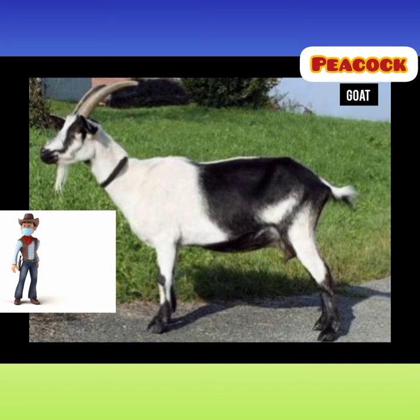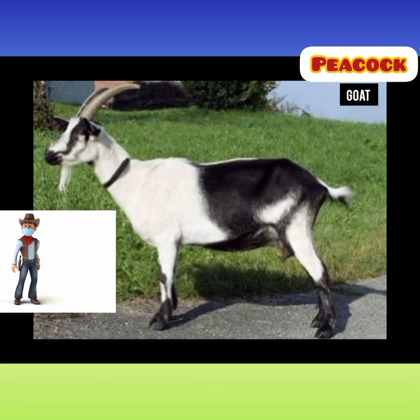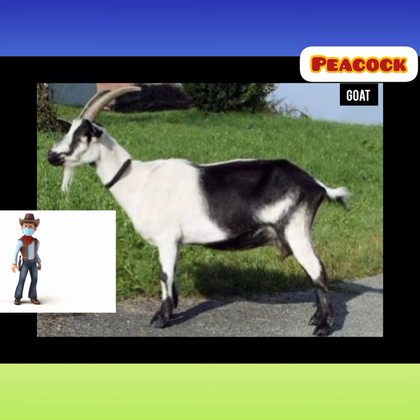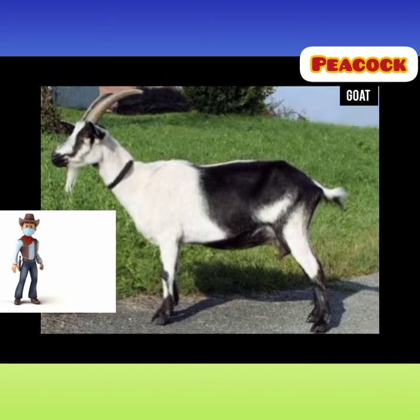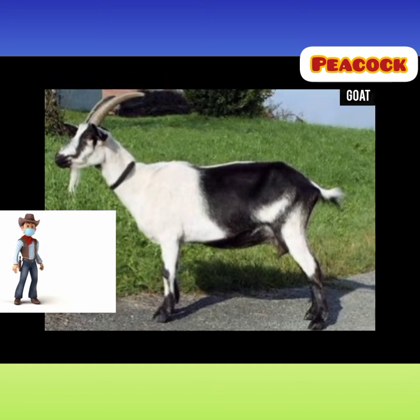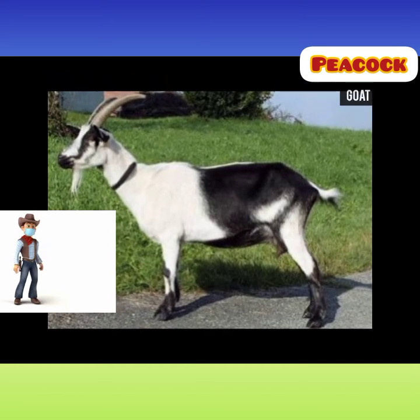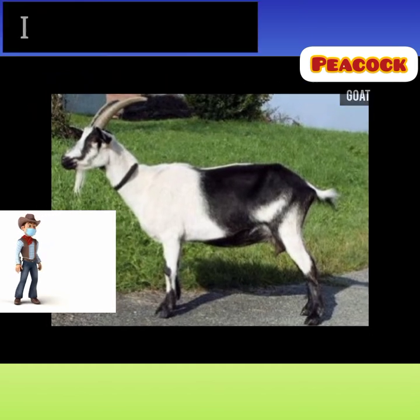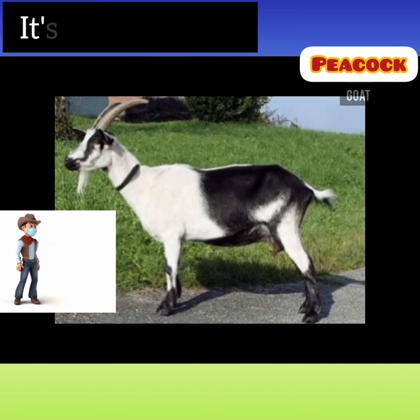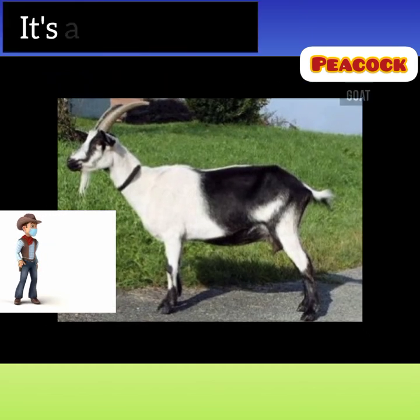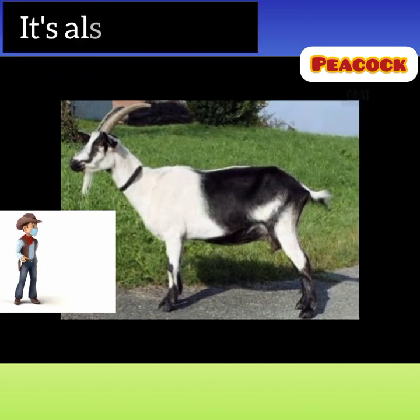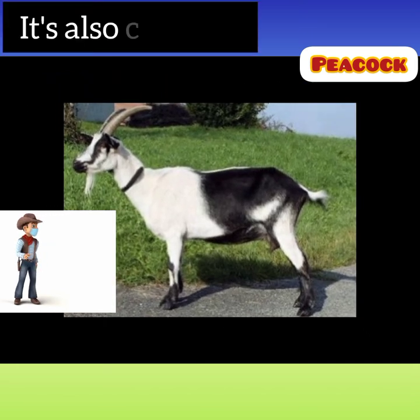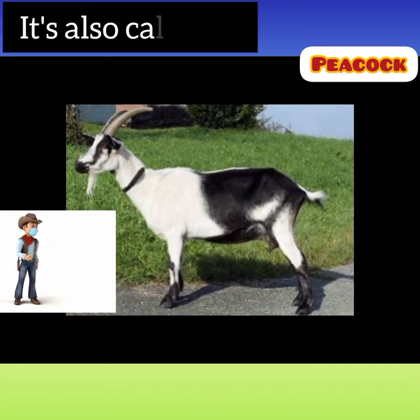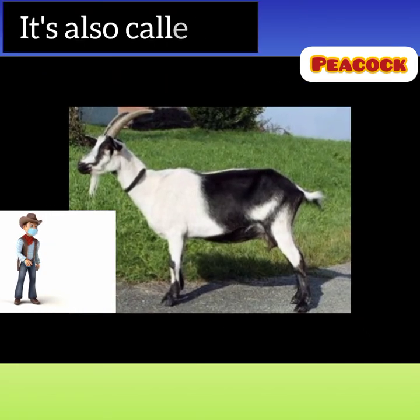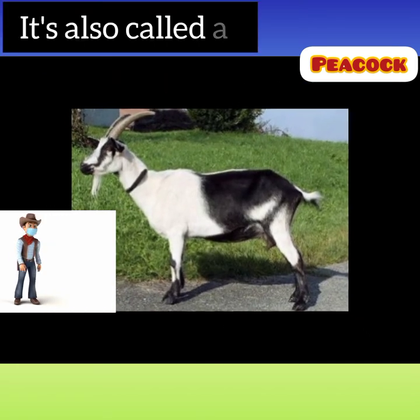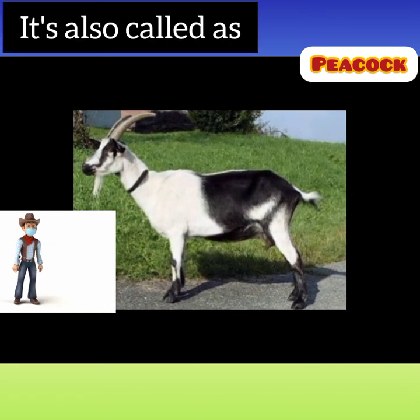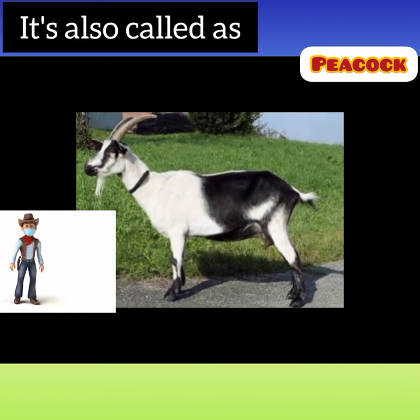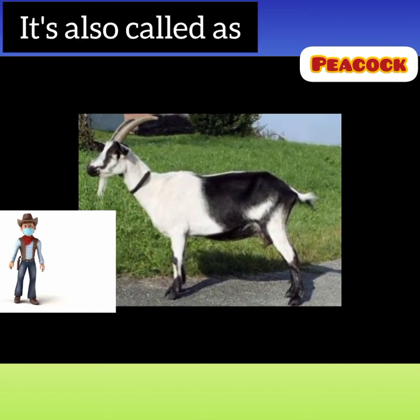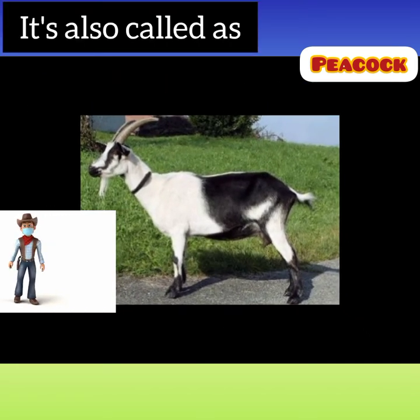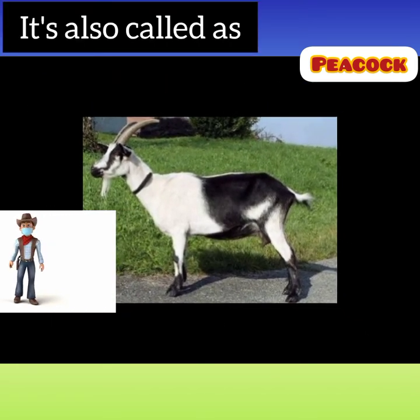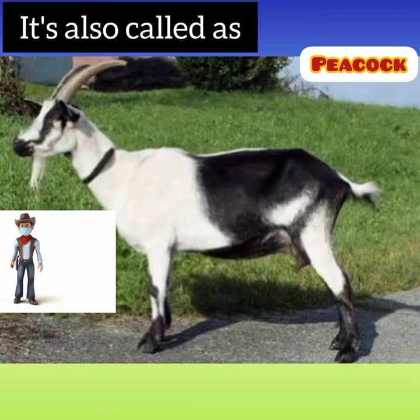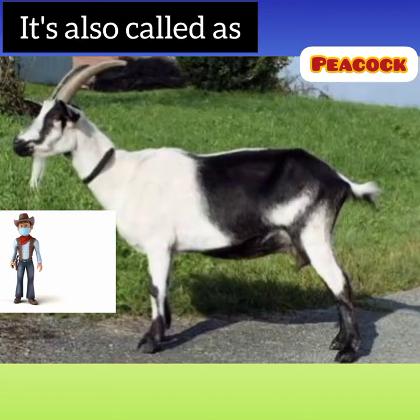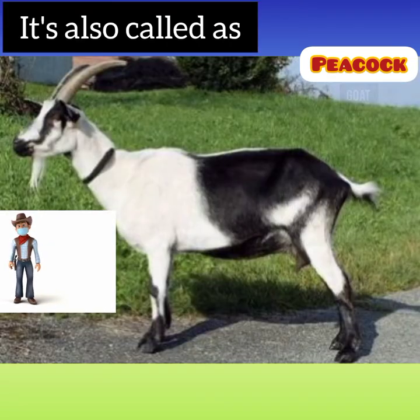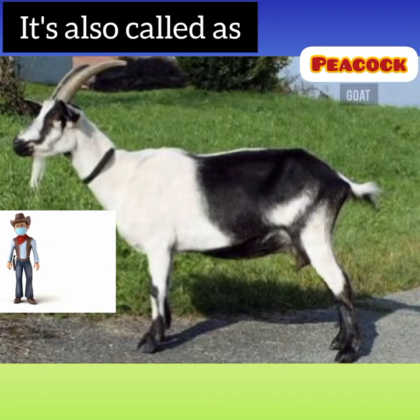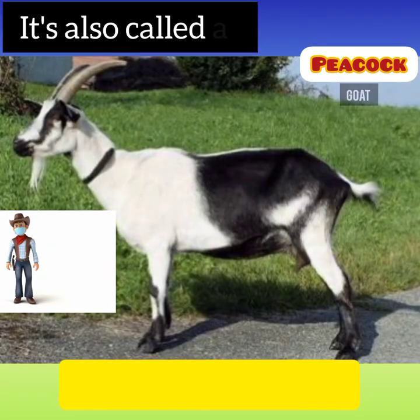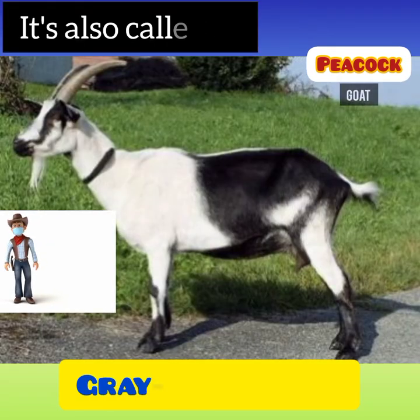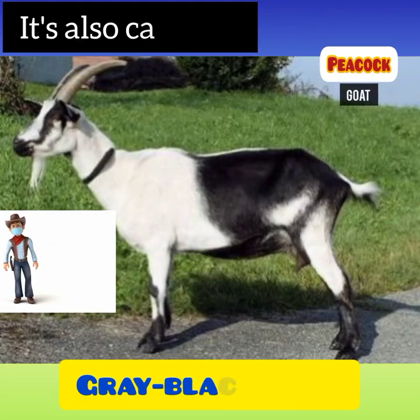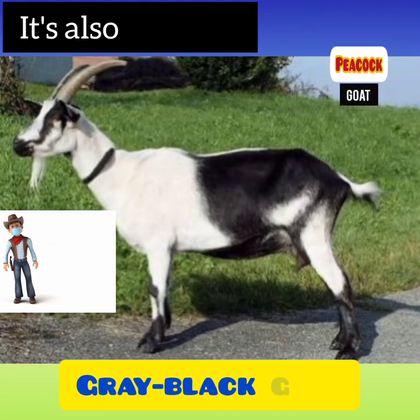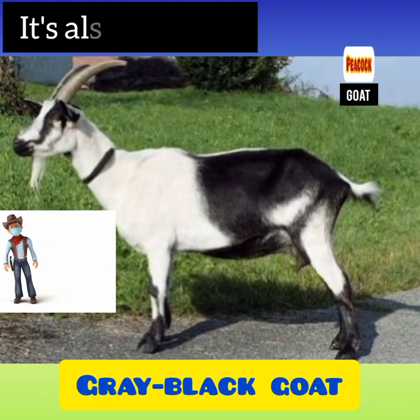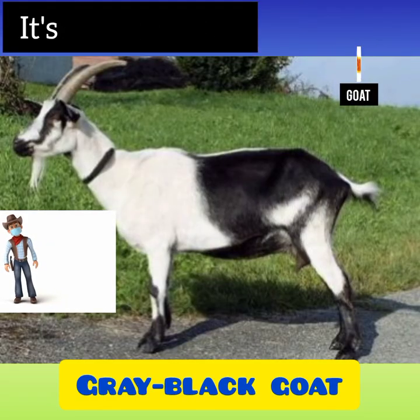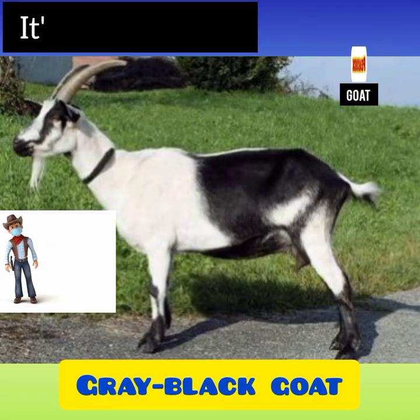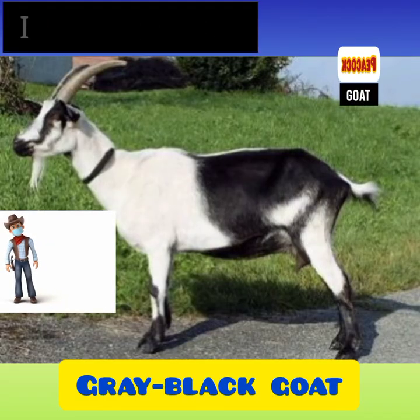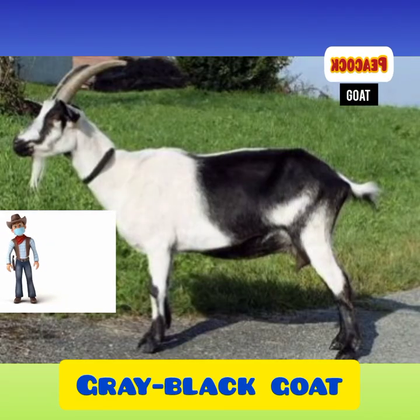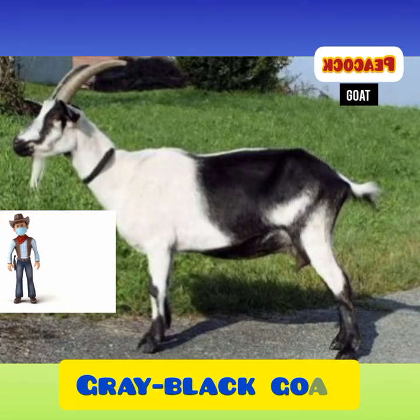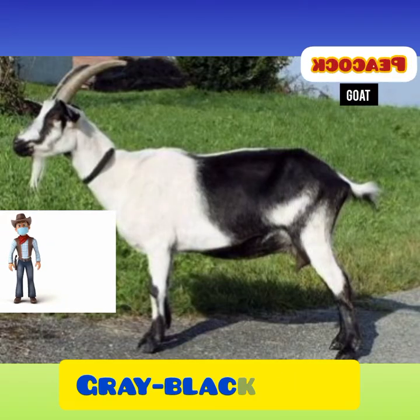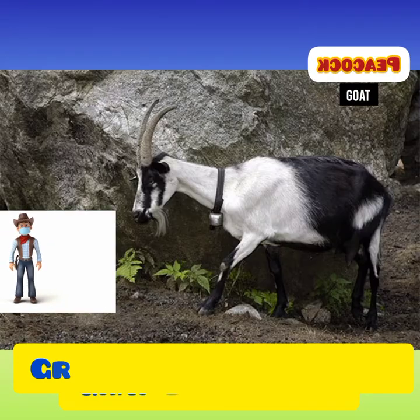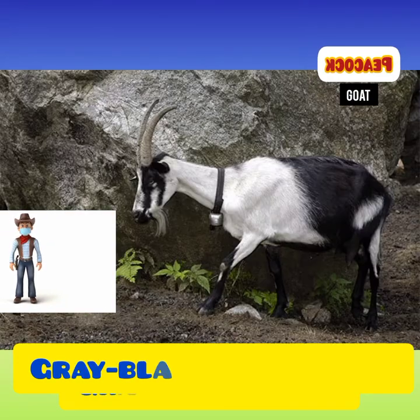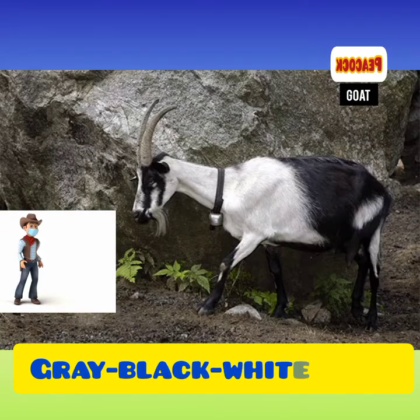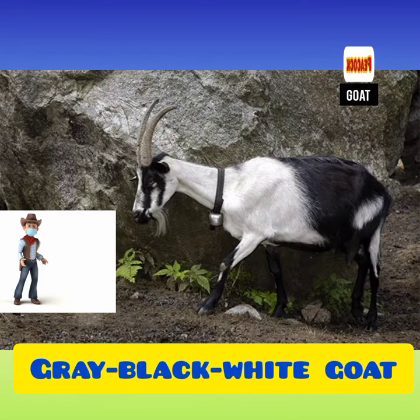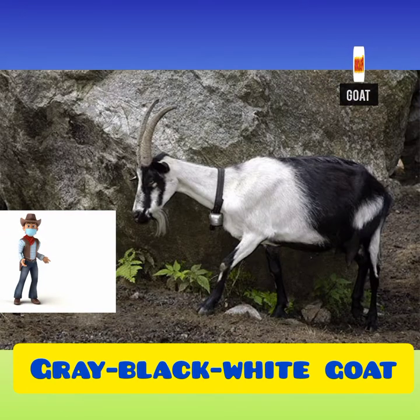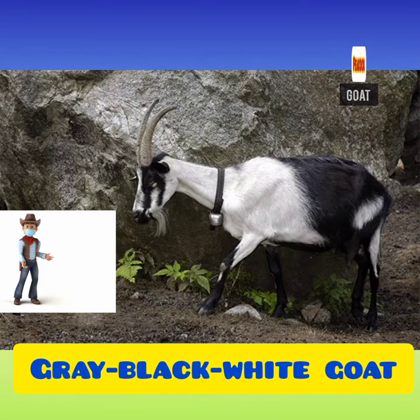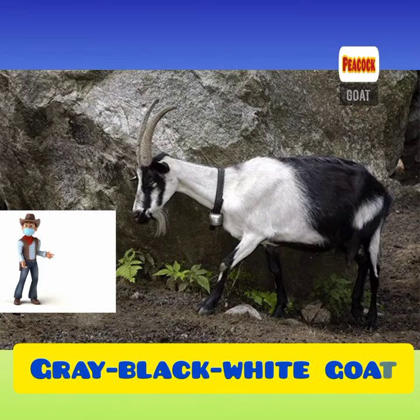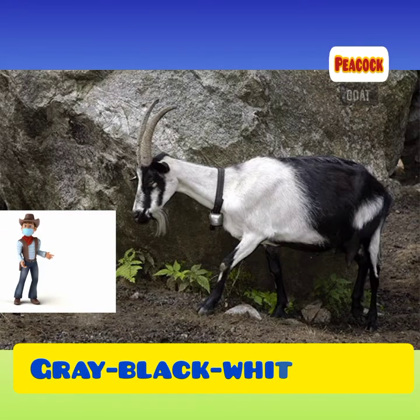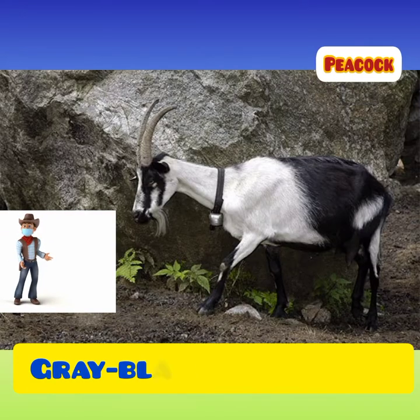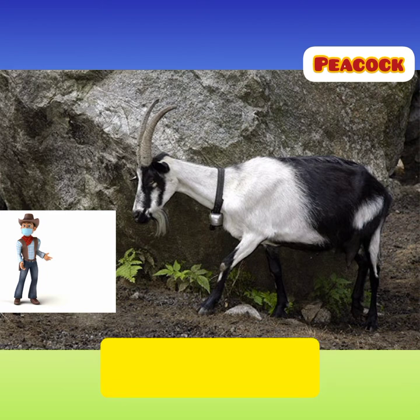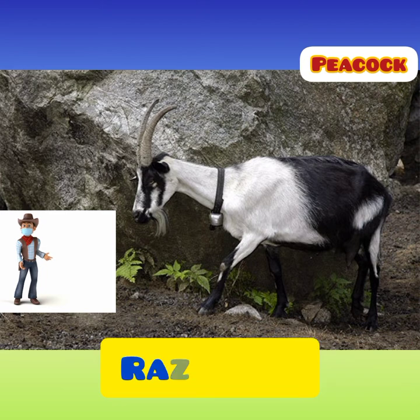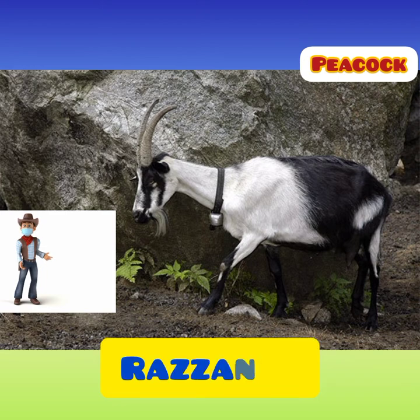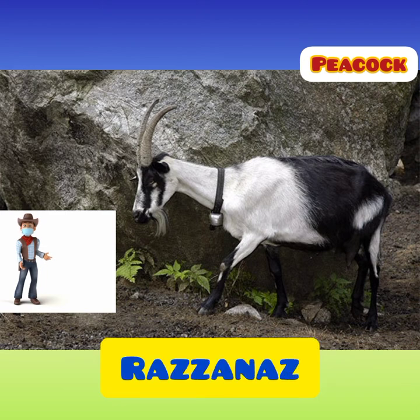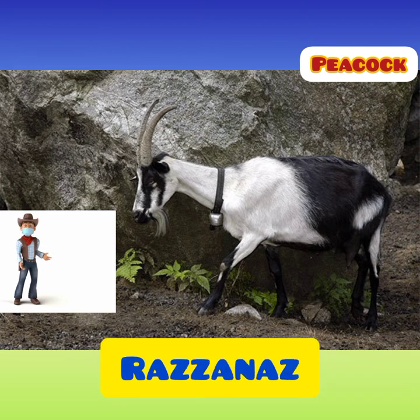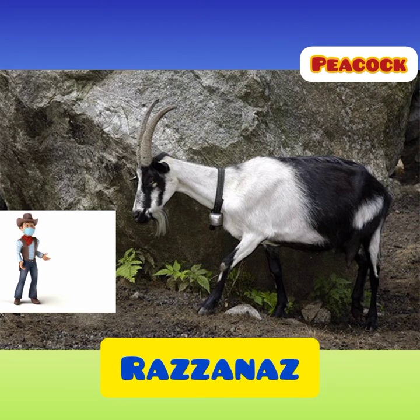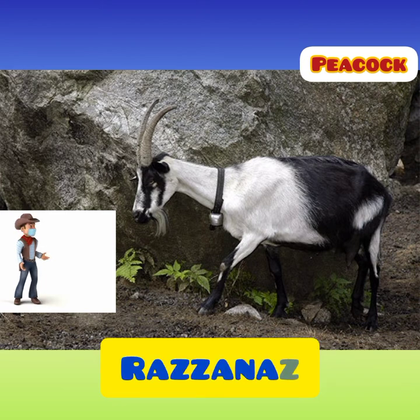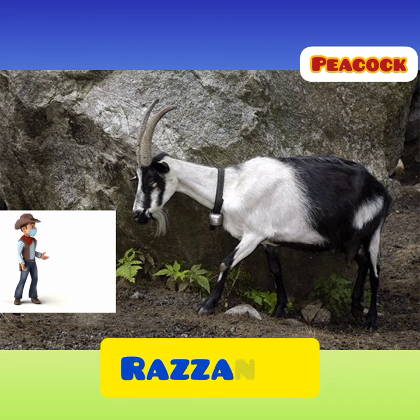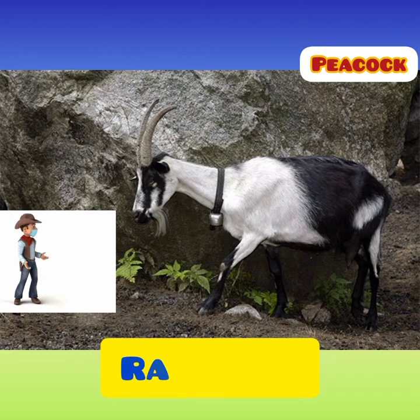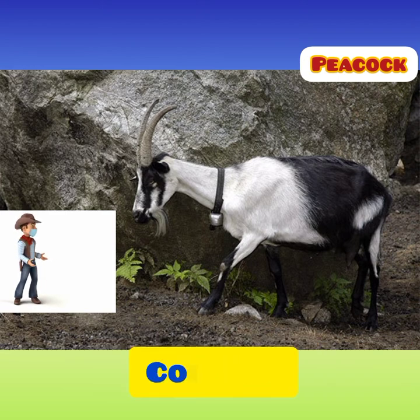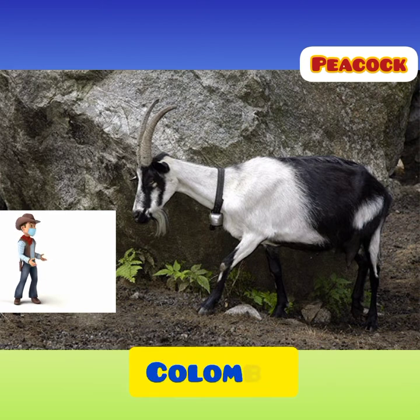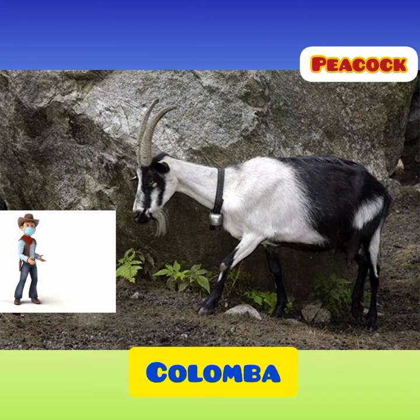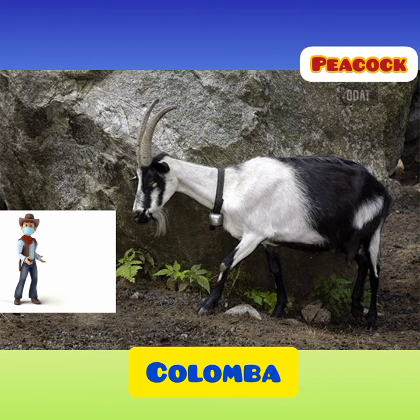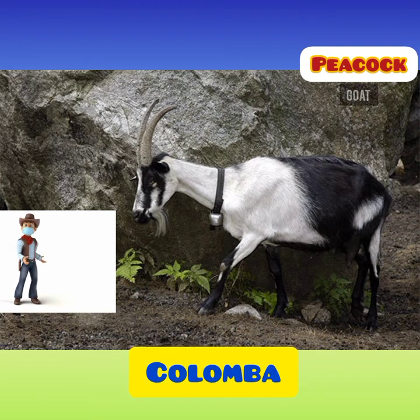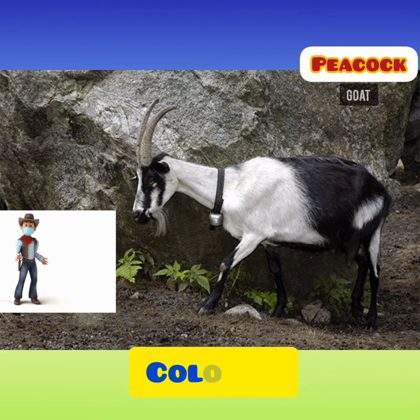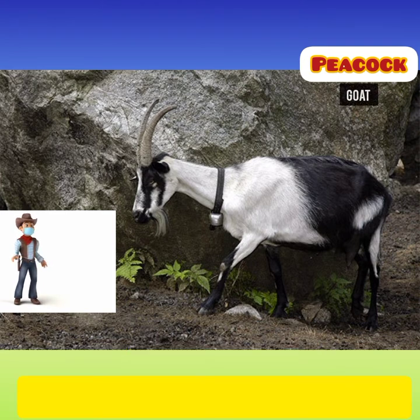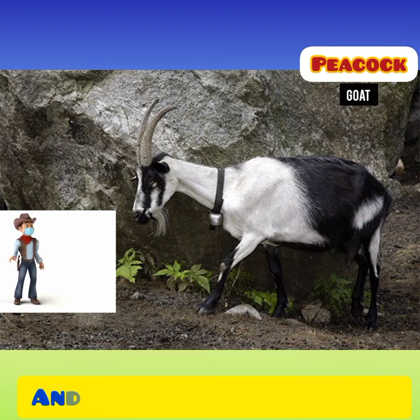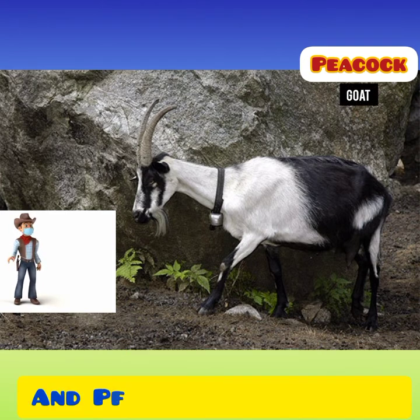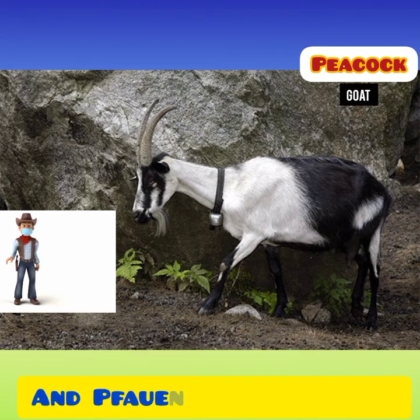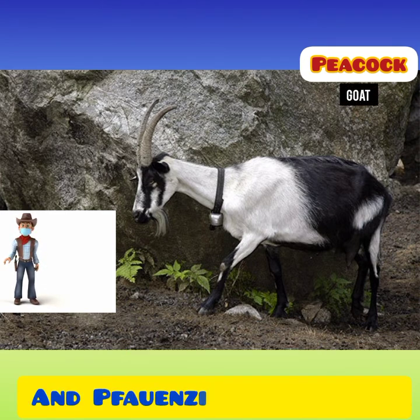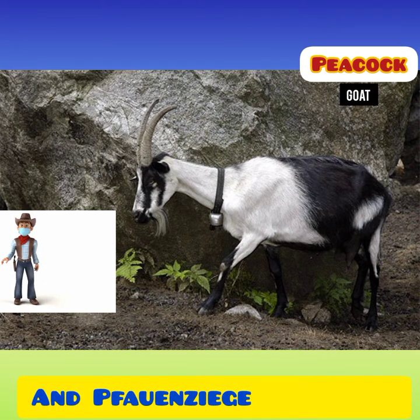The Peacock Goat is also called by some other names such as the Gray Black Goat, the Gray Black White Goat, Brazenaz, Columba and Paunzig in German.